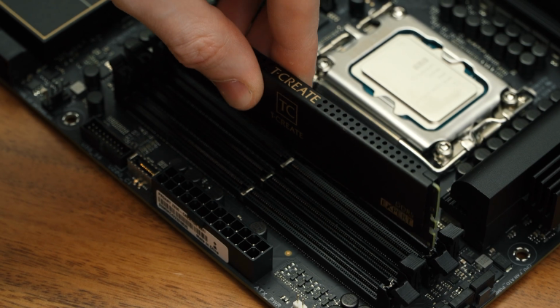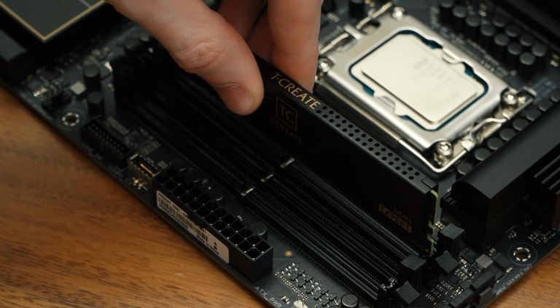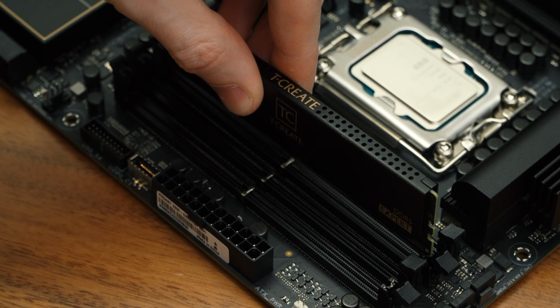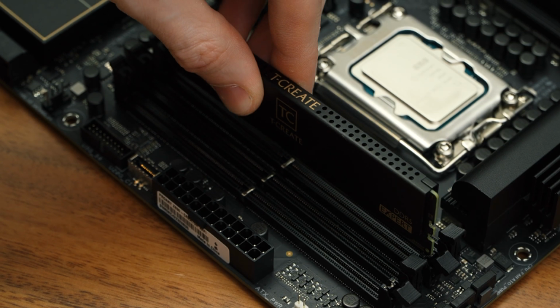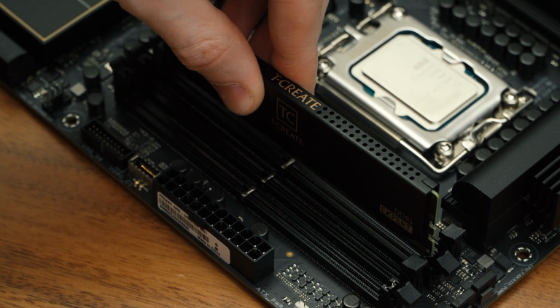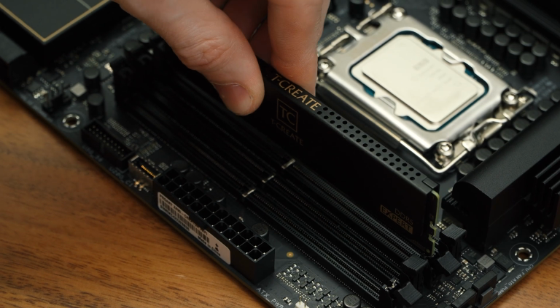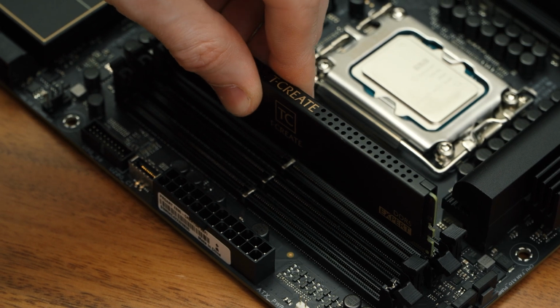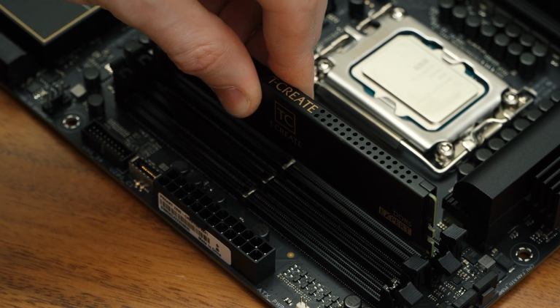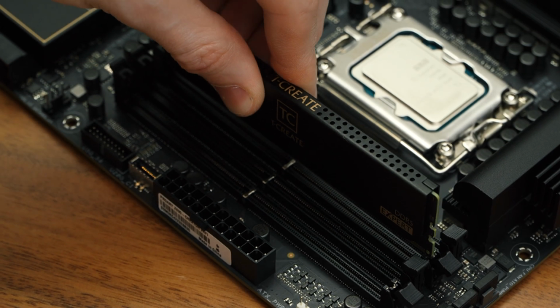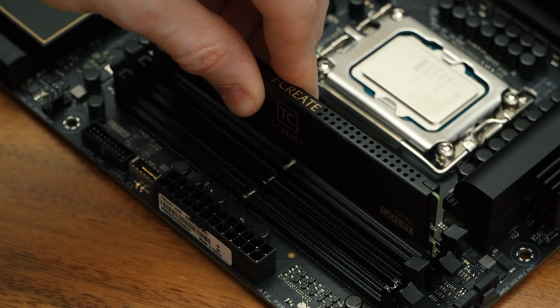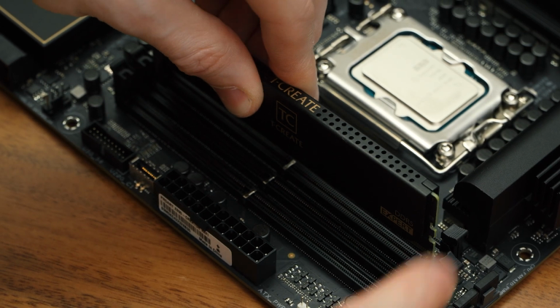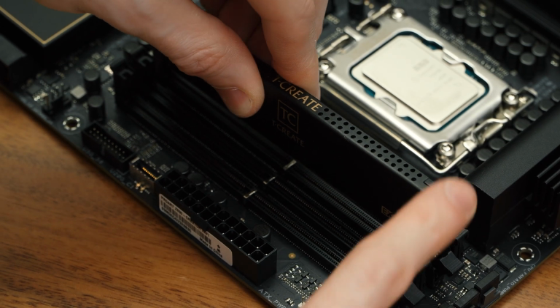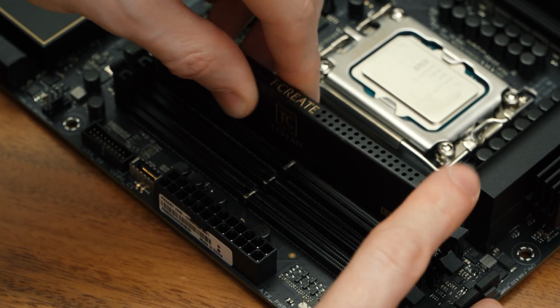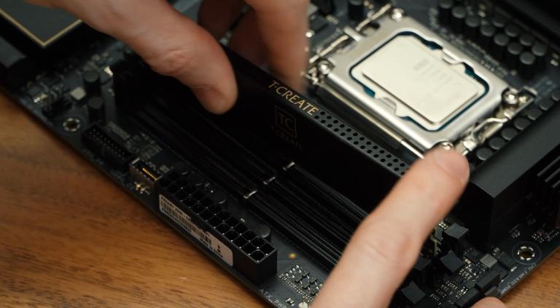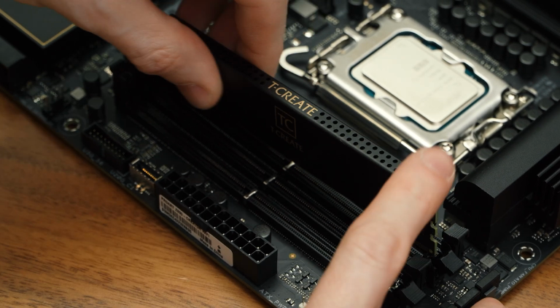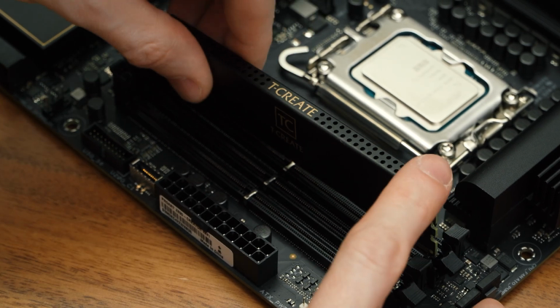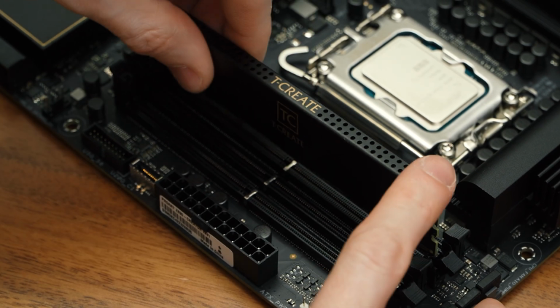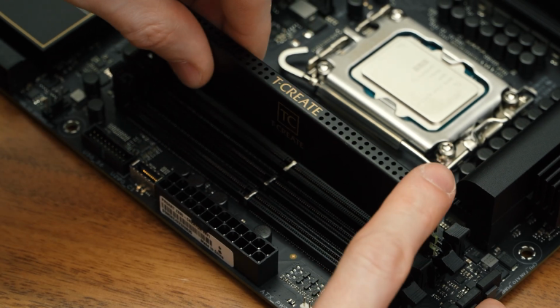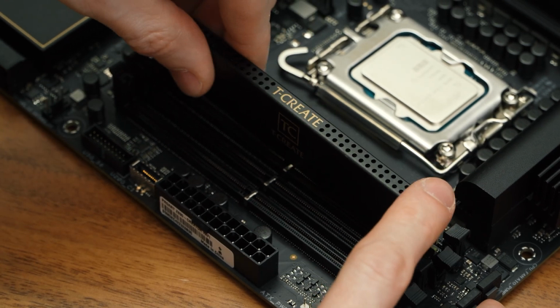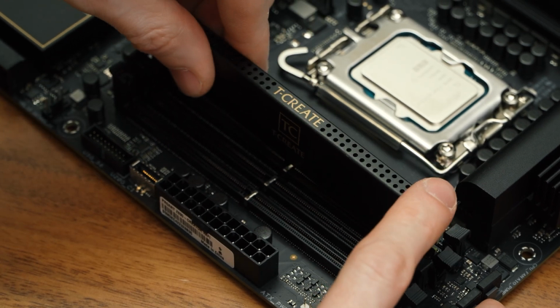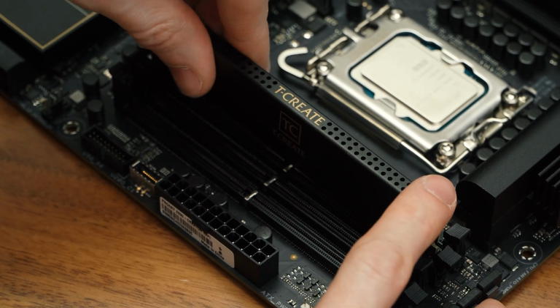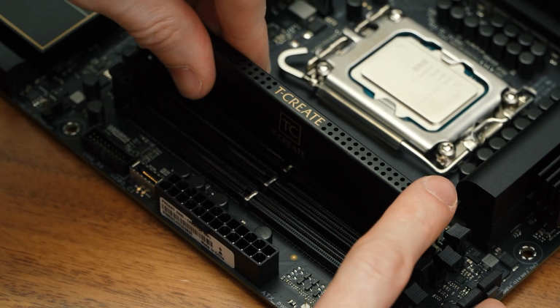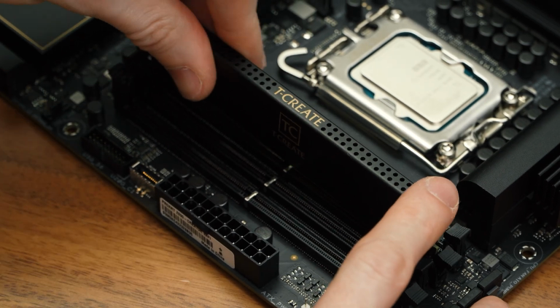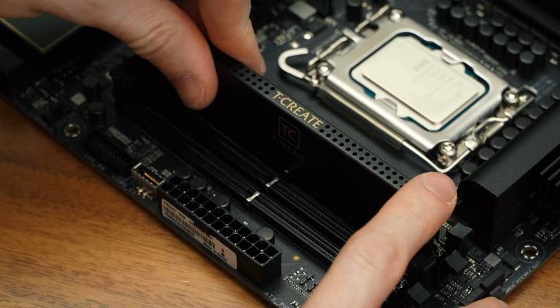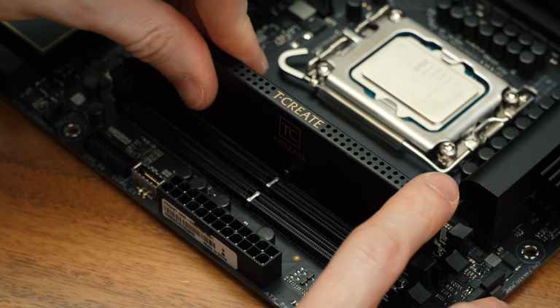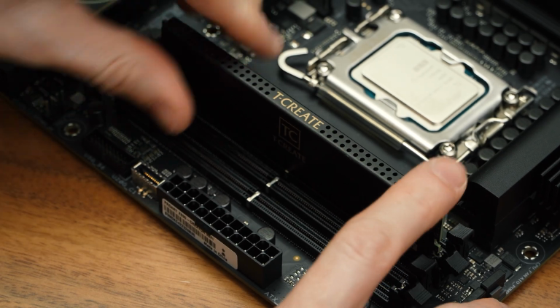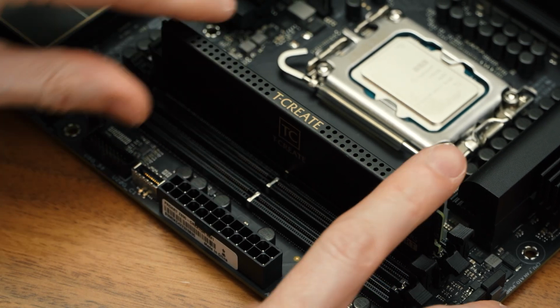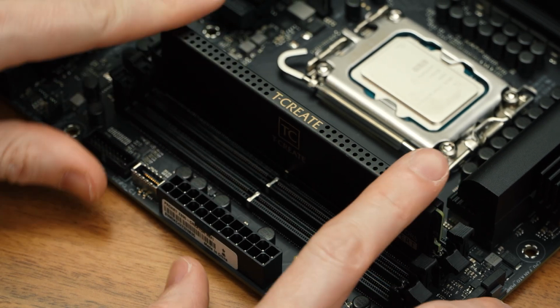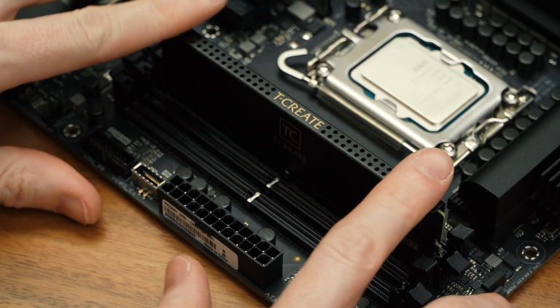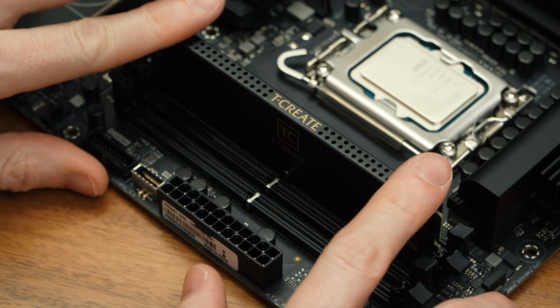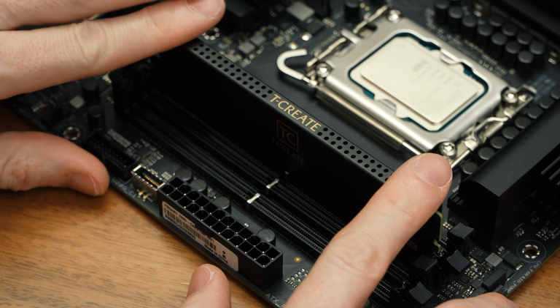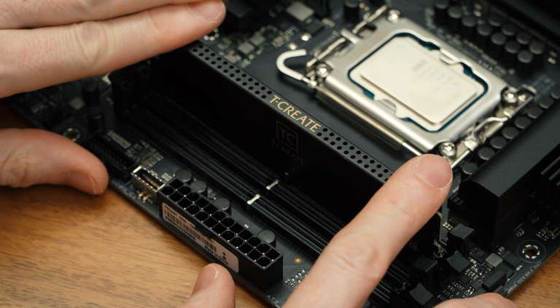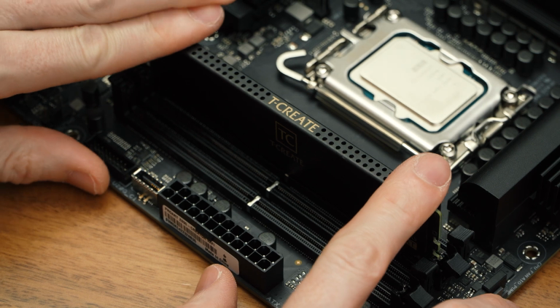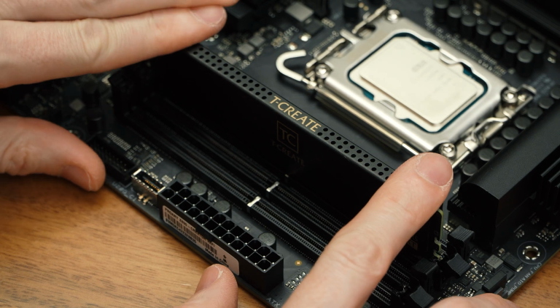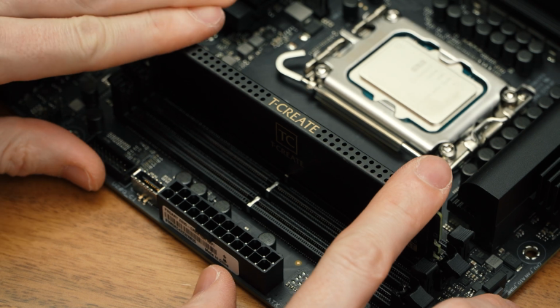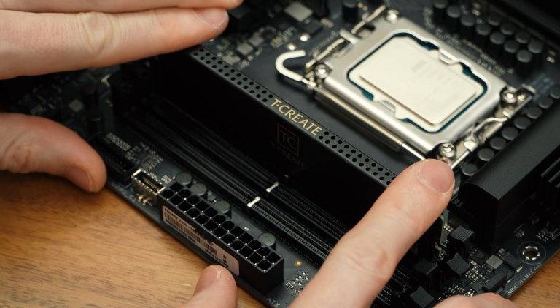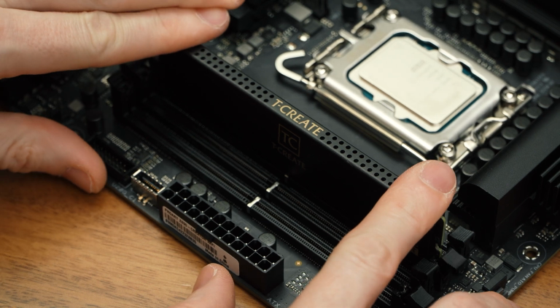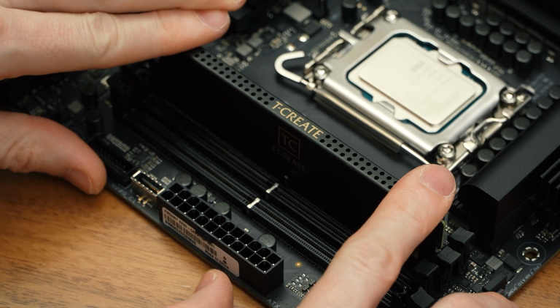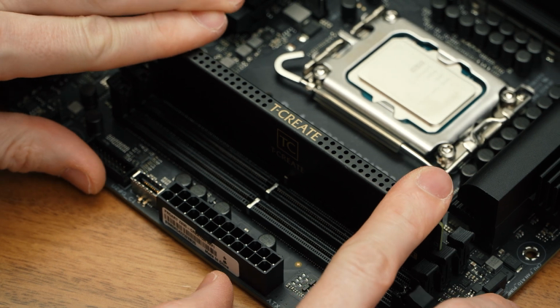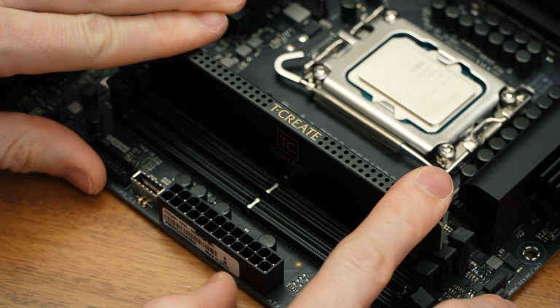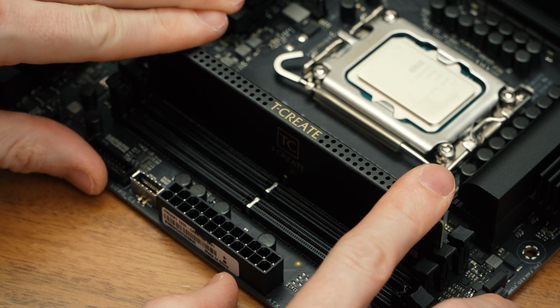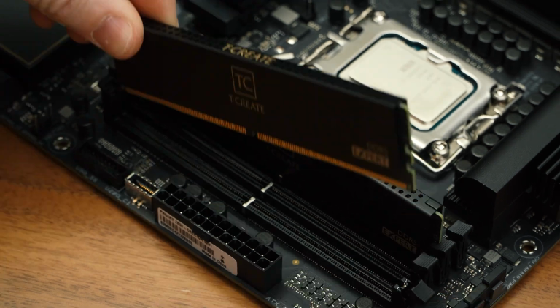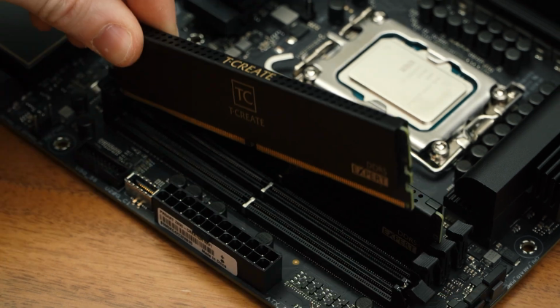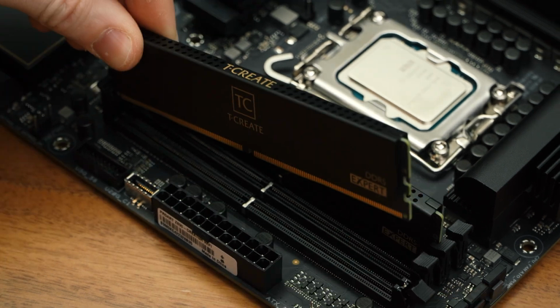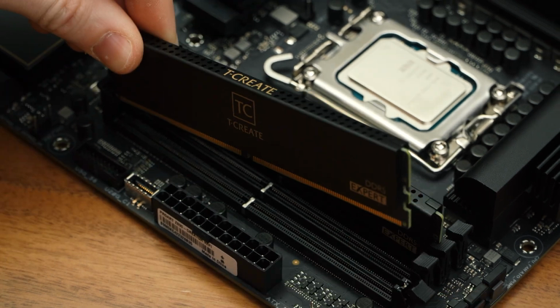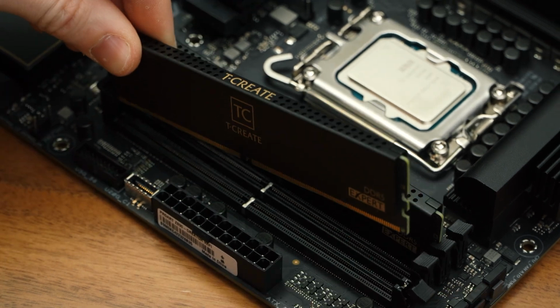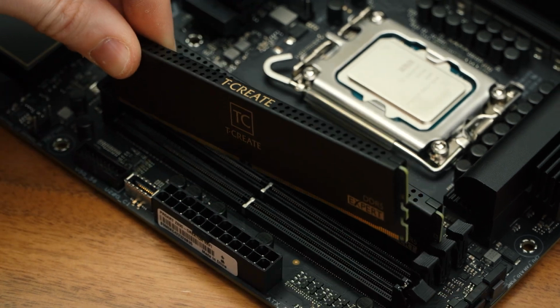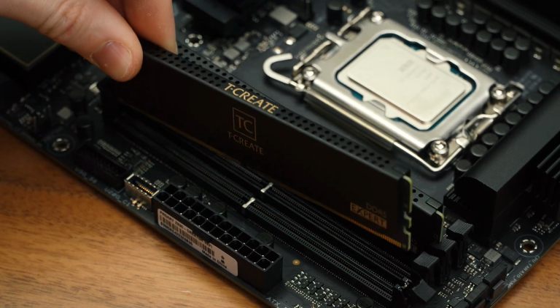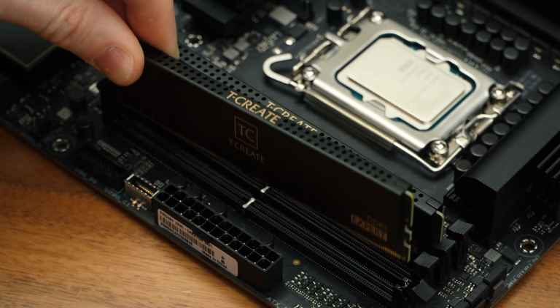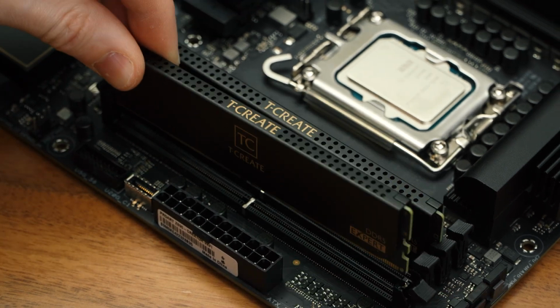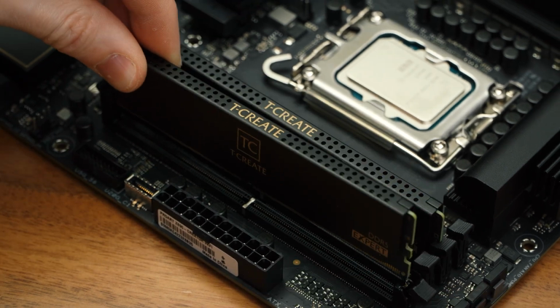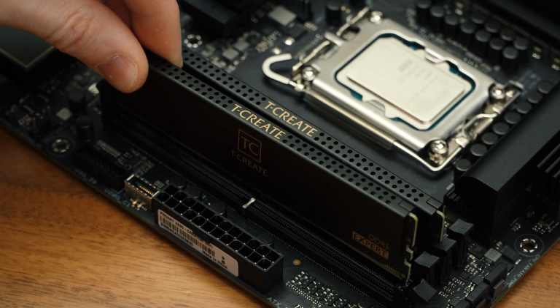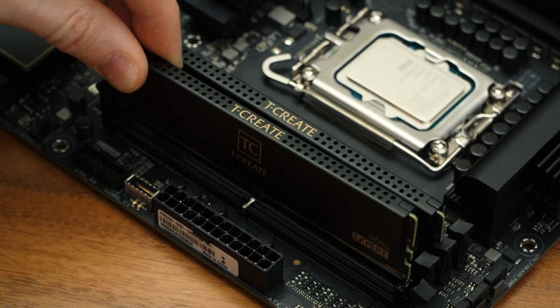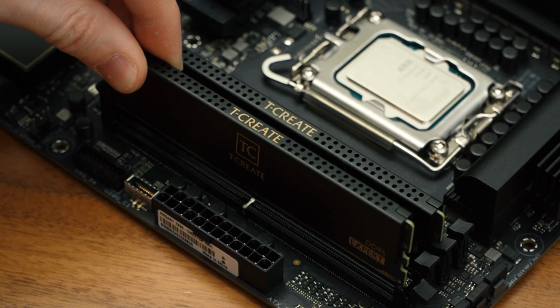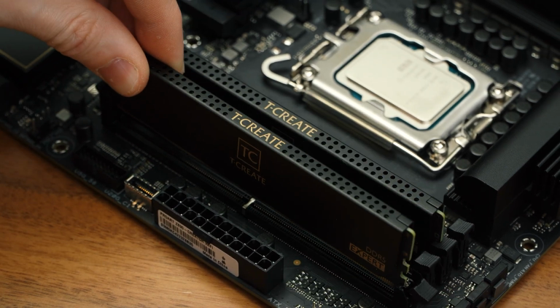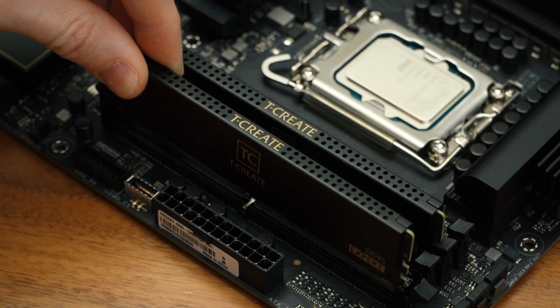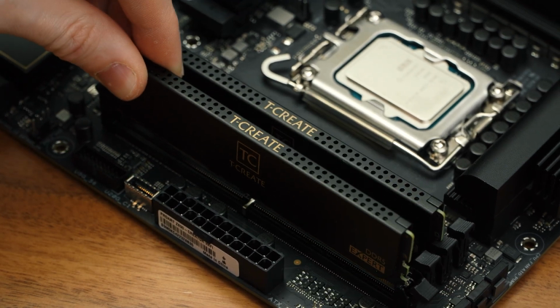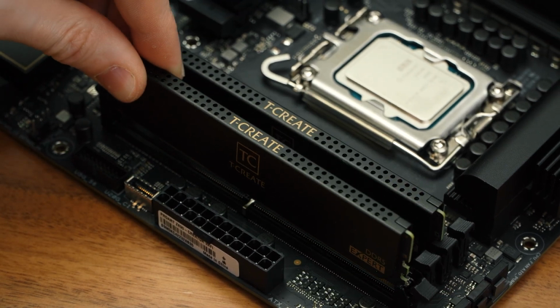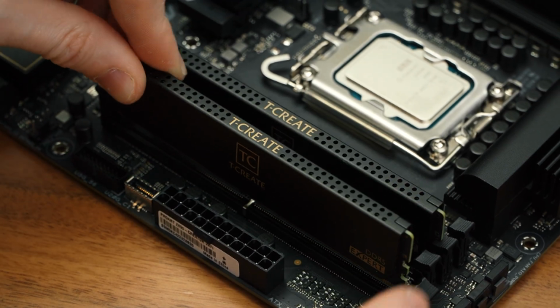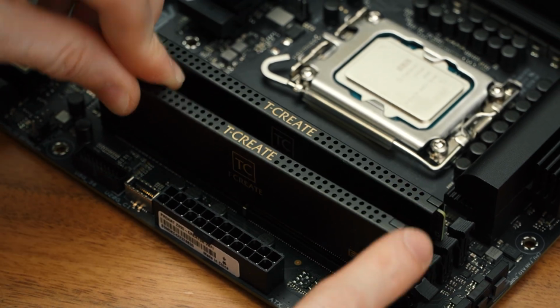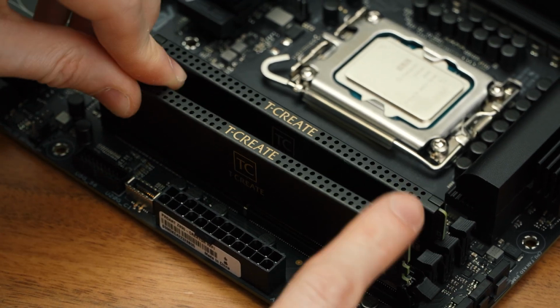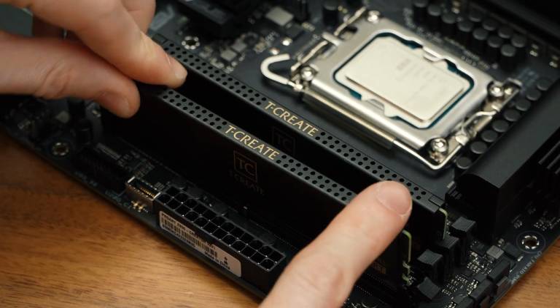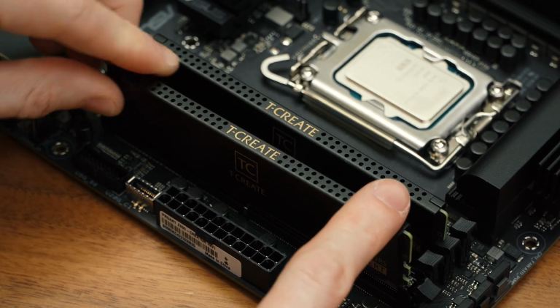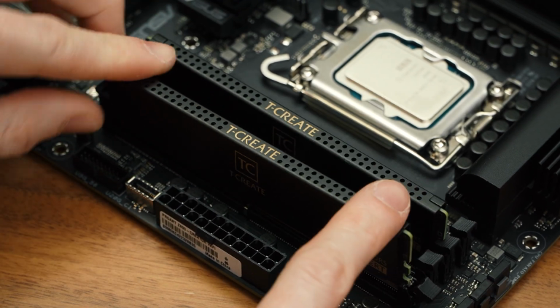Next we'll install the RAM by seating each DIMM into the primary slots, and making sure the latches are locked in fully before proceeding.